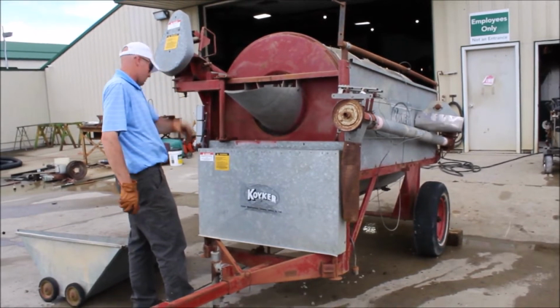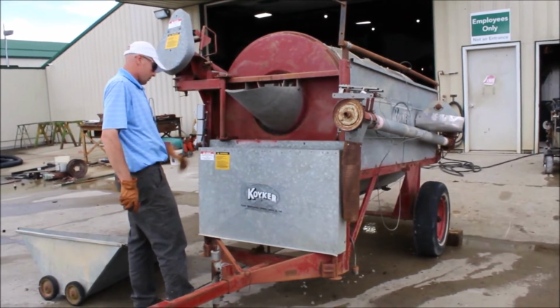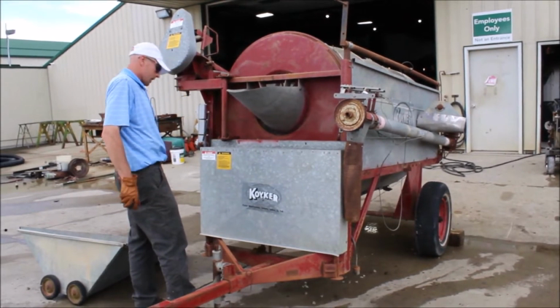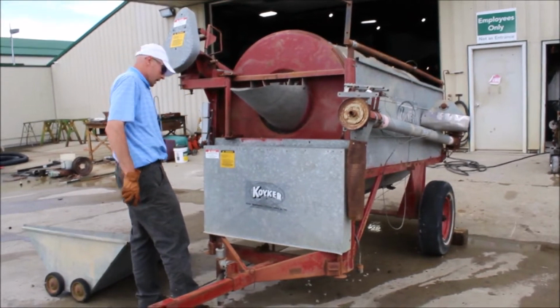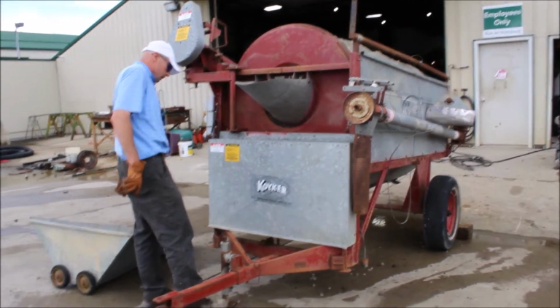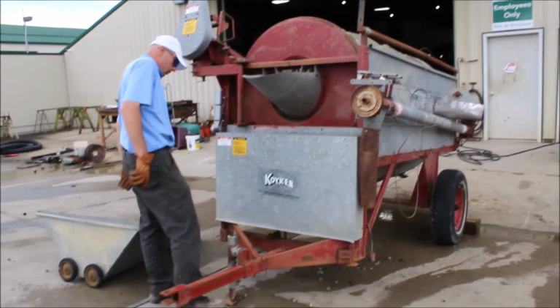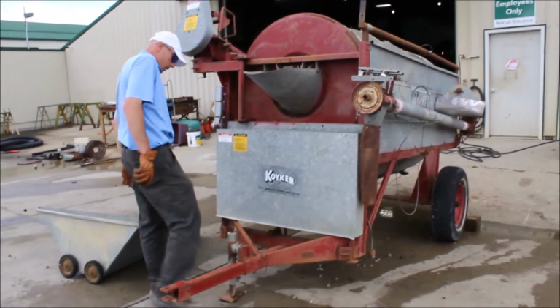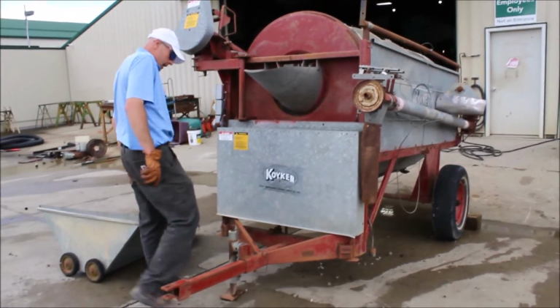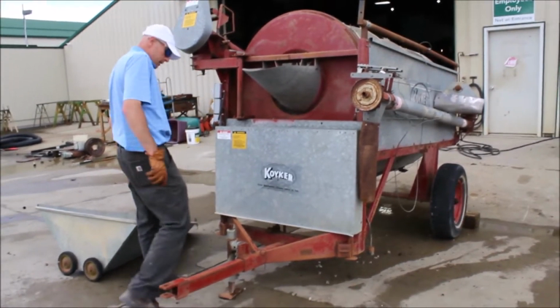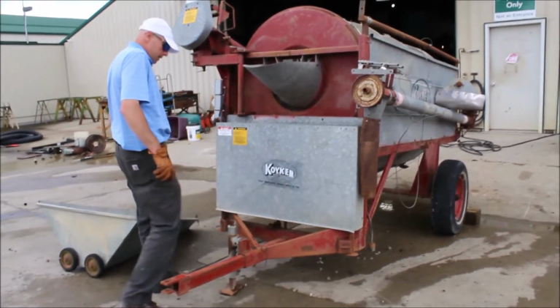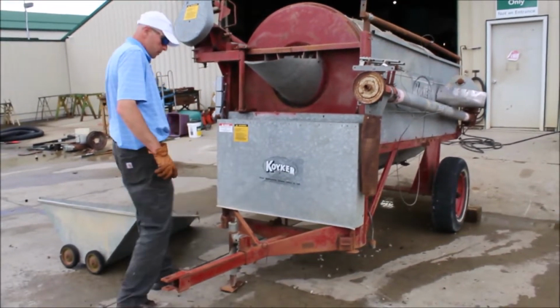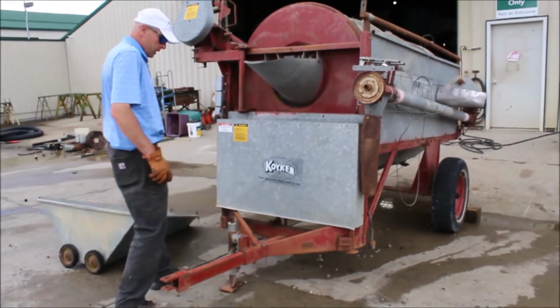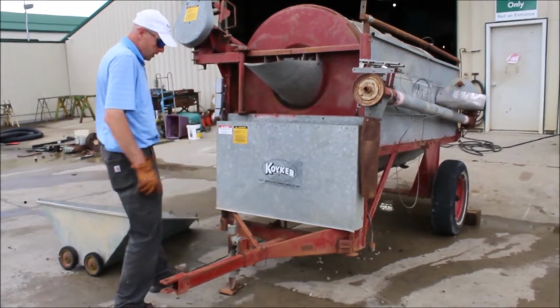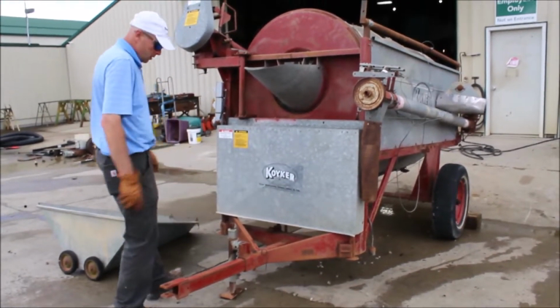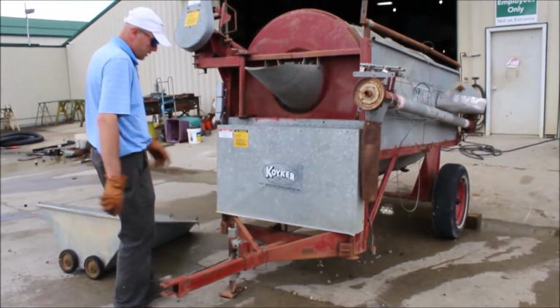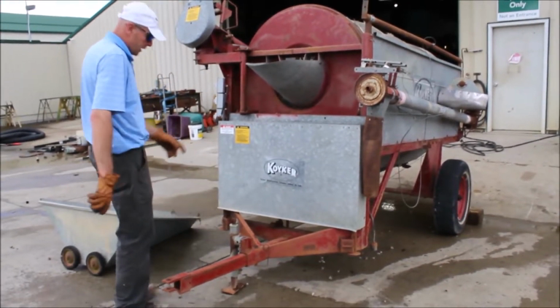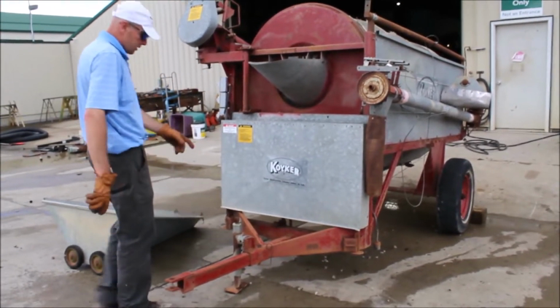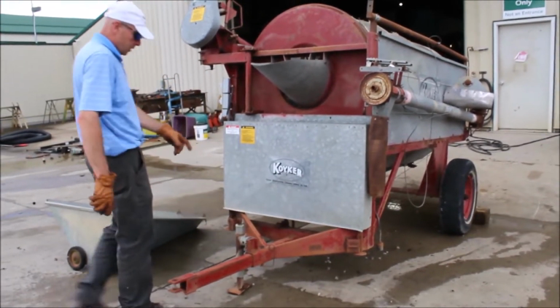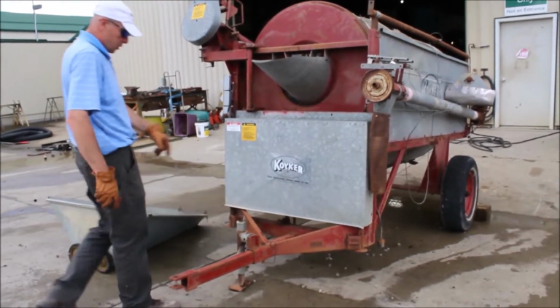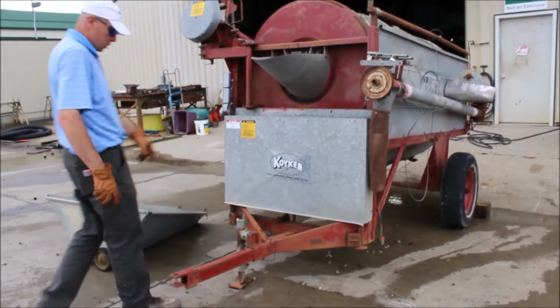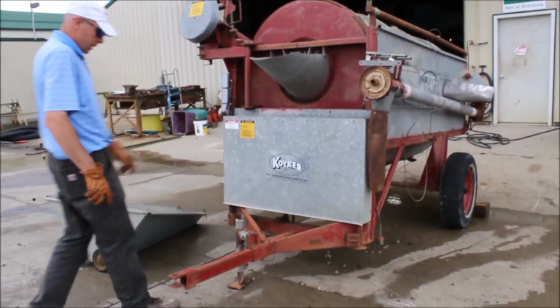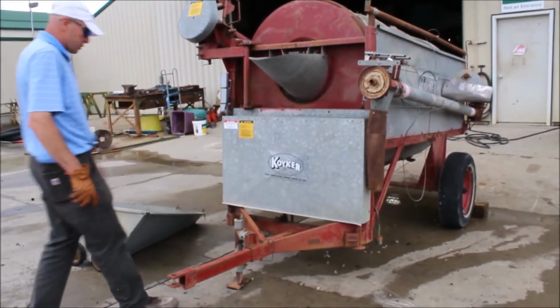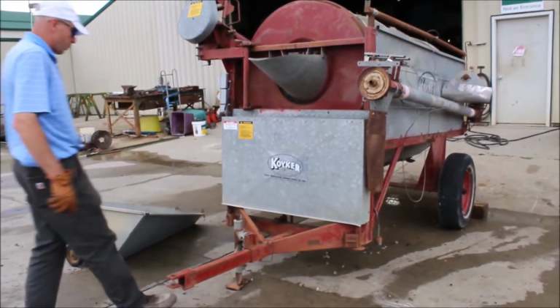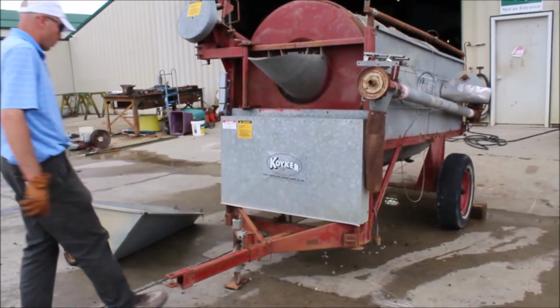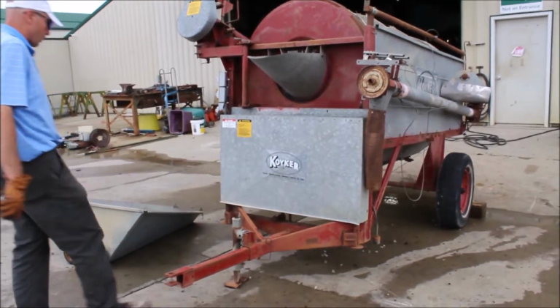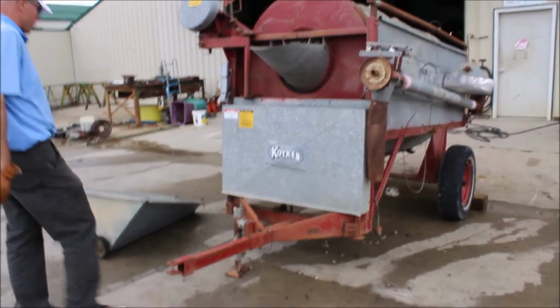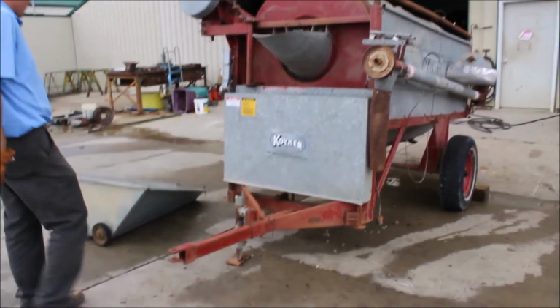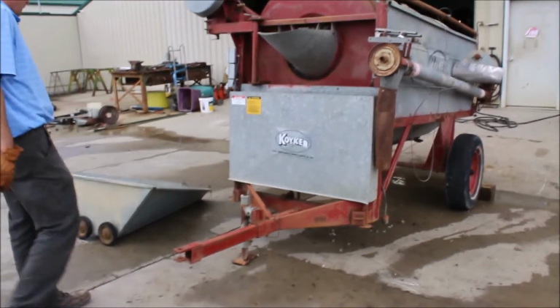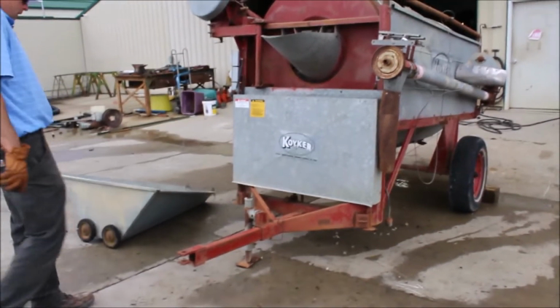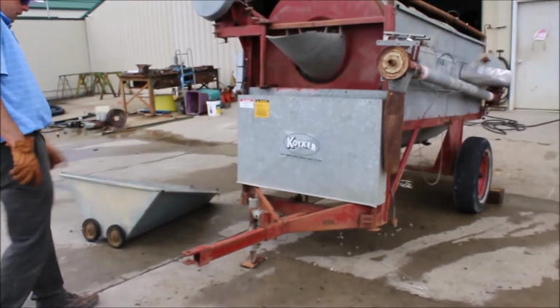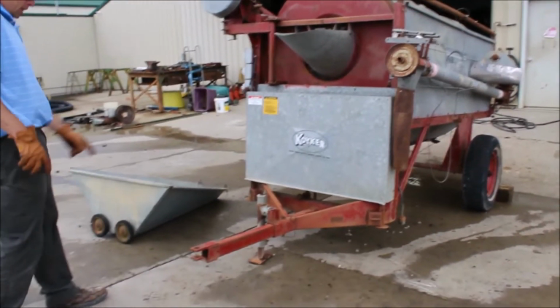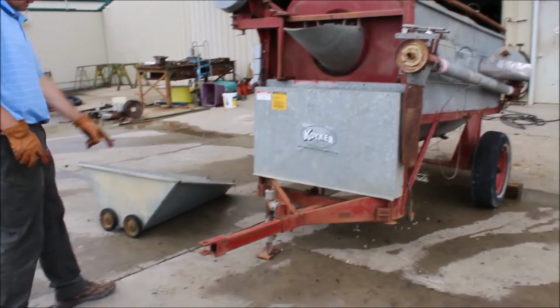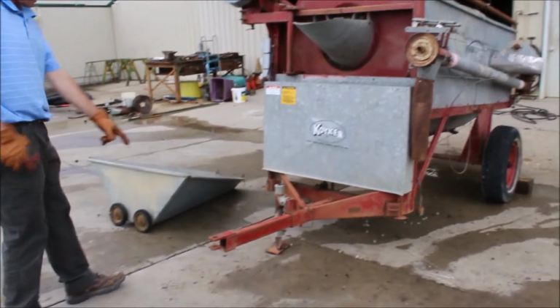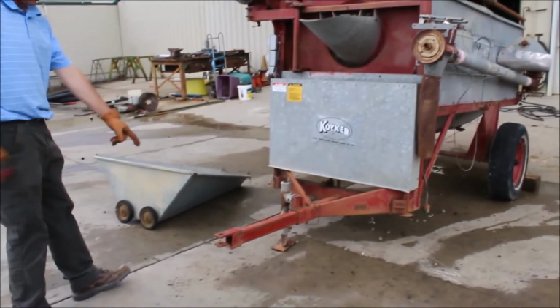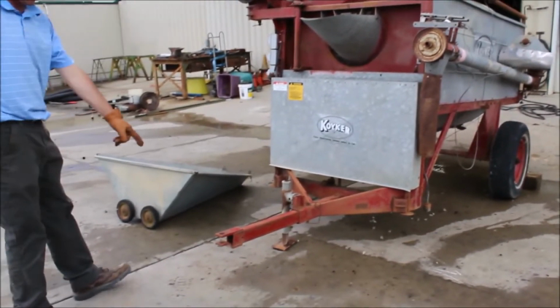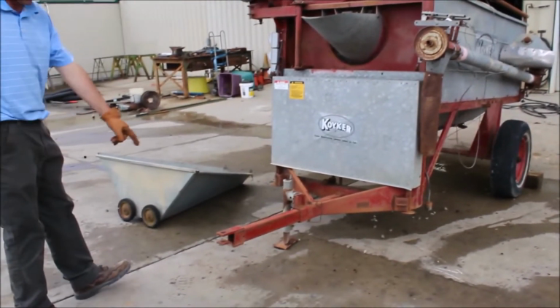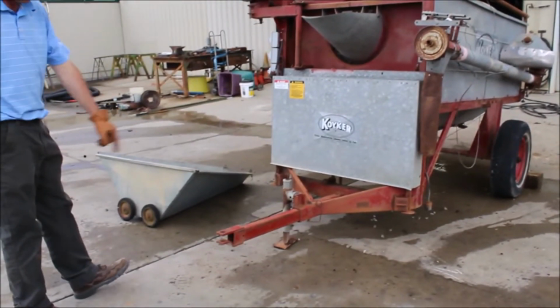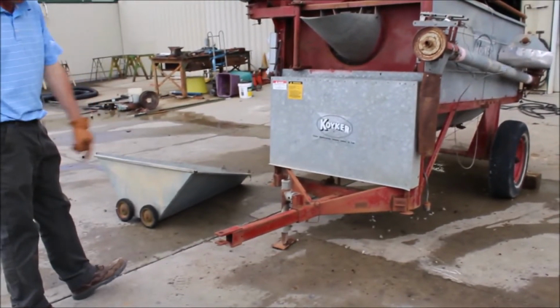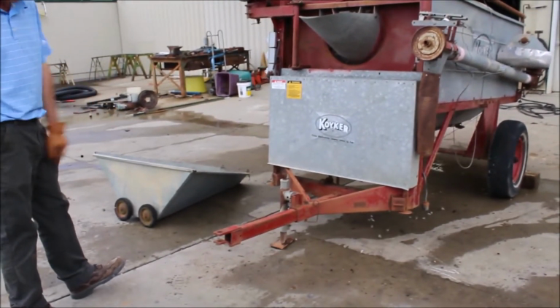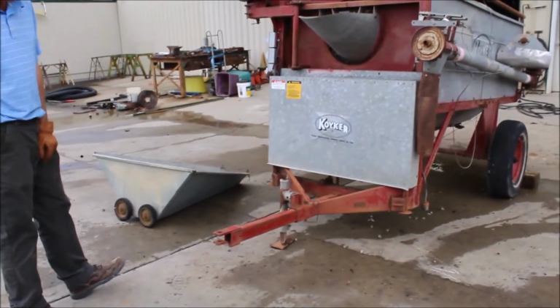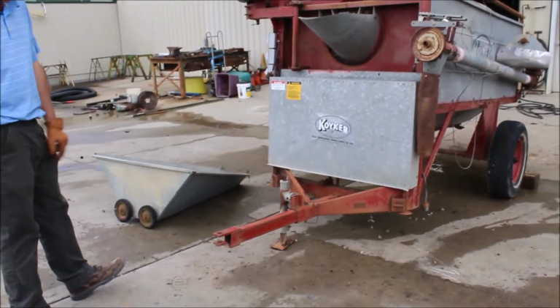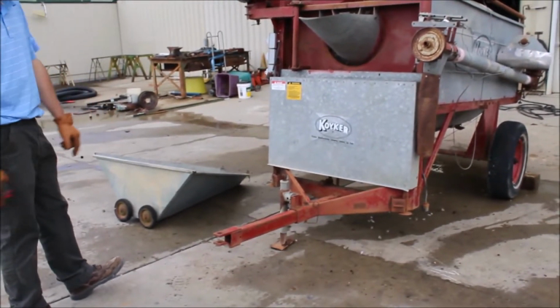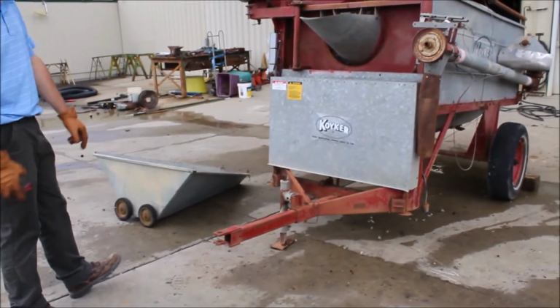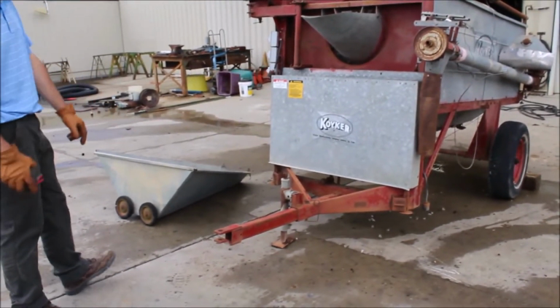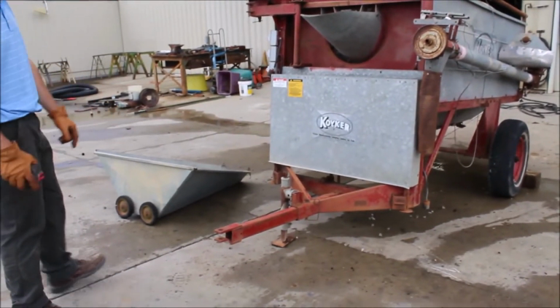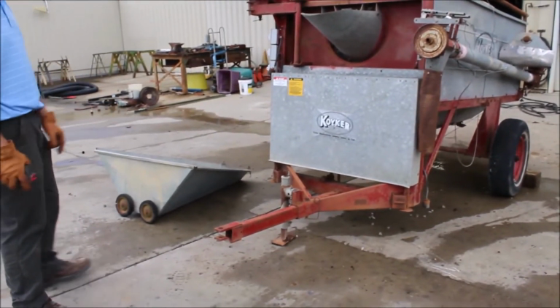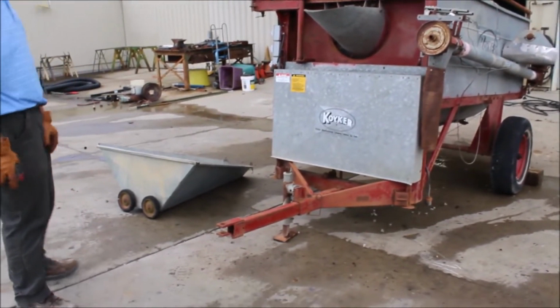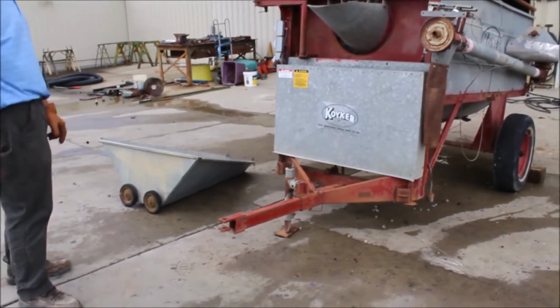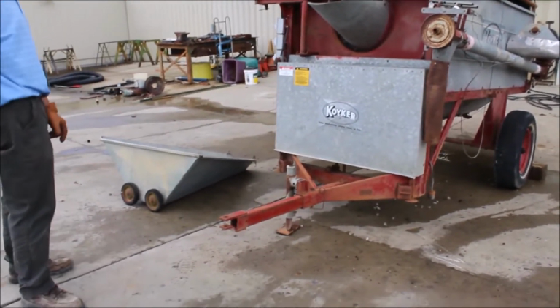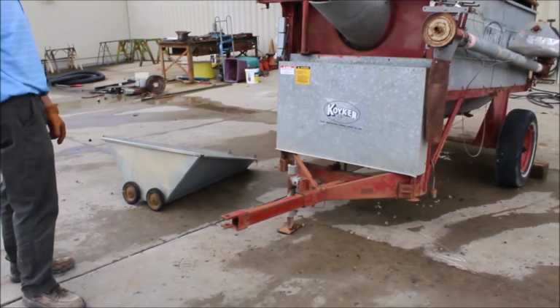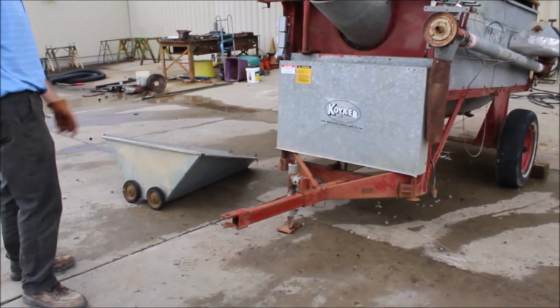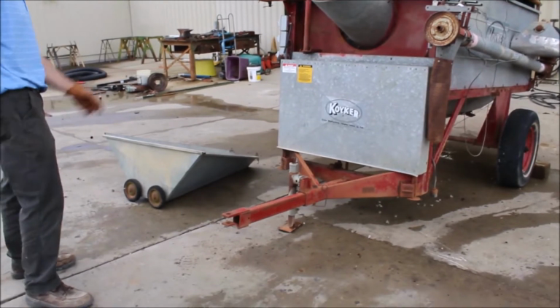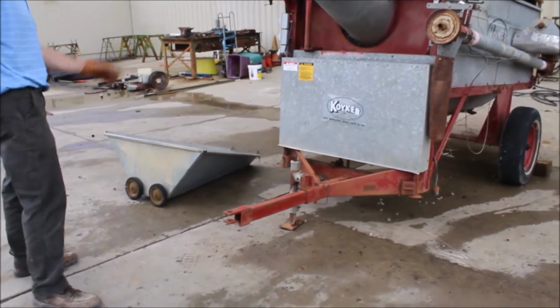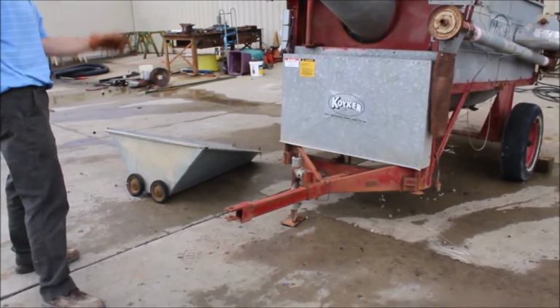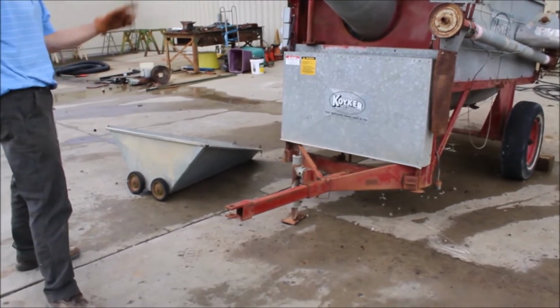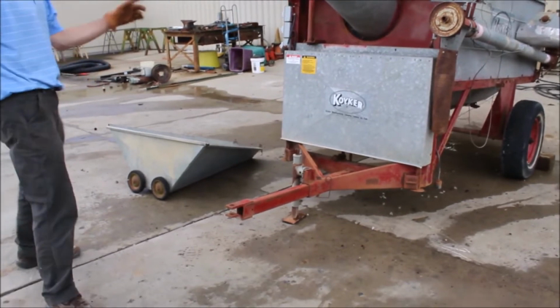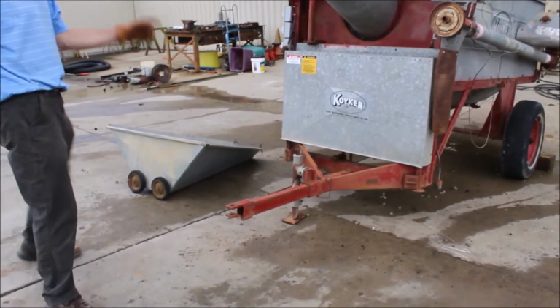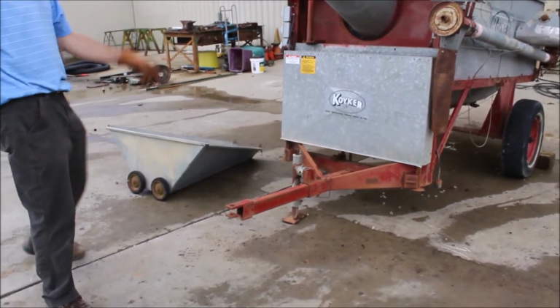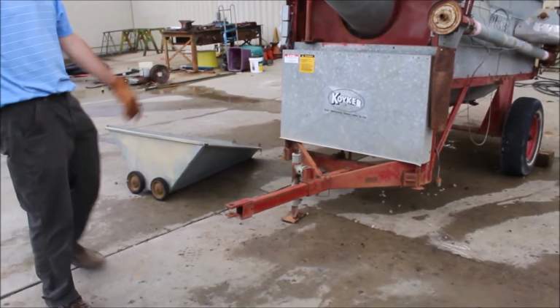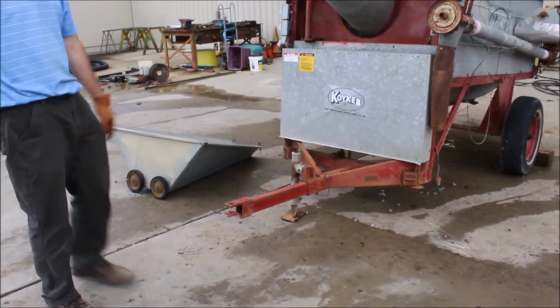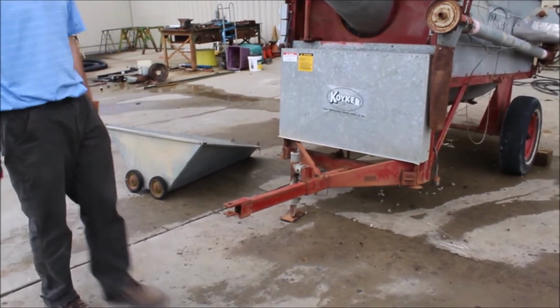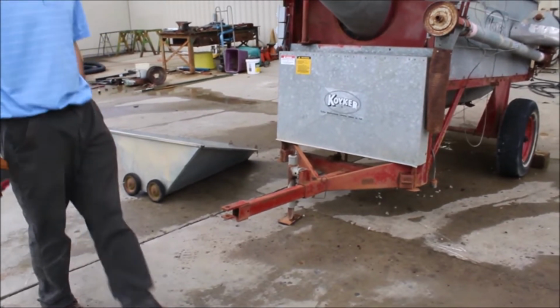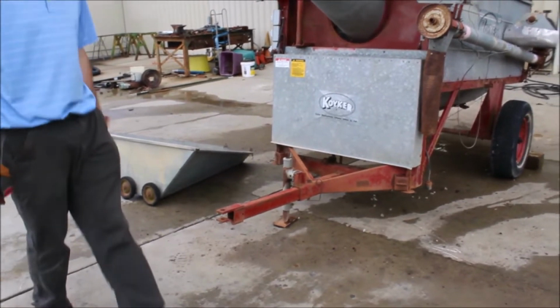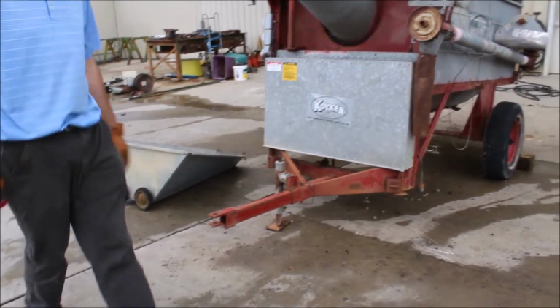So many different ways this can be used. It is on a transport — you can see the pin. It has not been pulled around much. It's got the bigger tires on it.